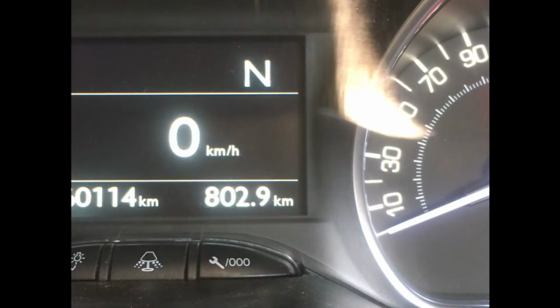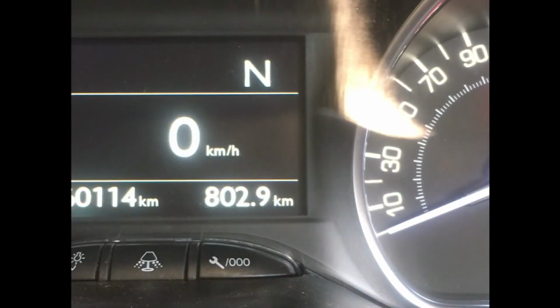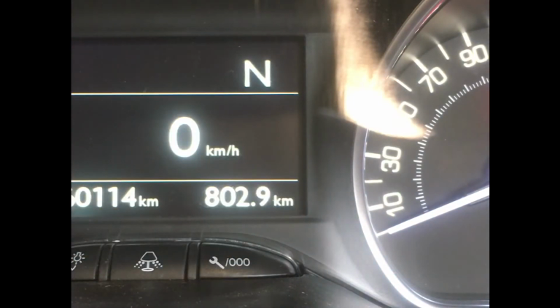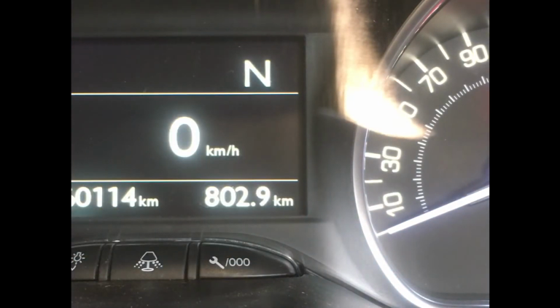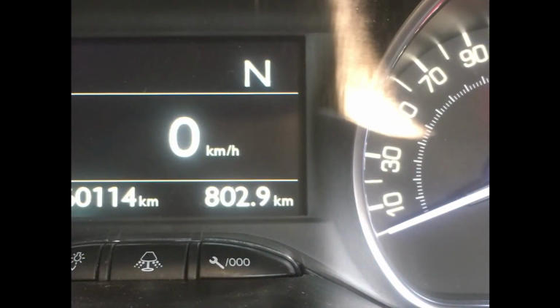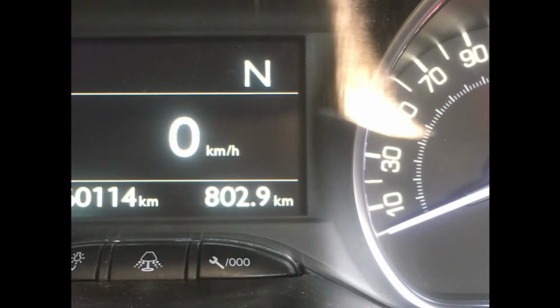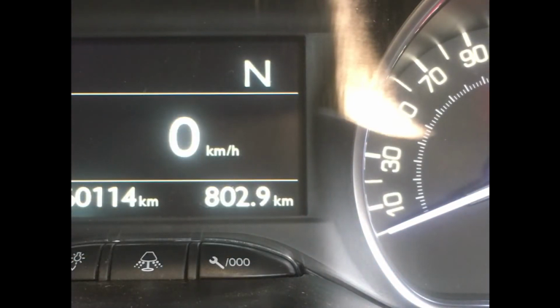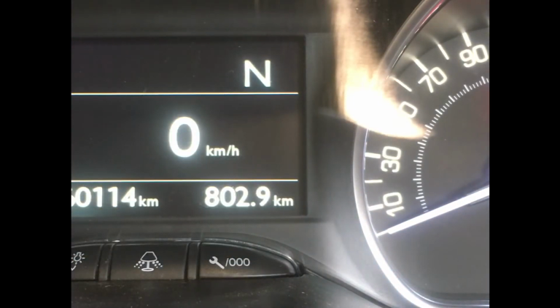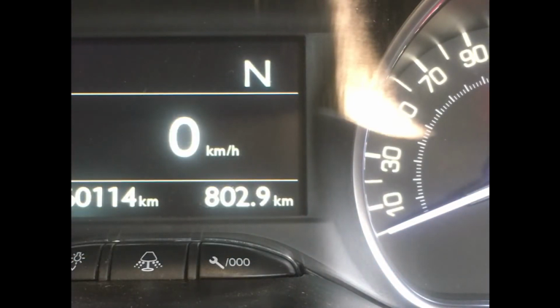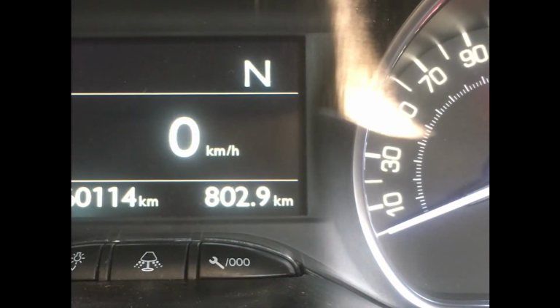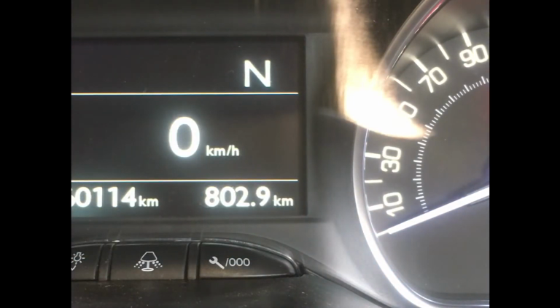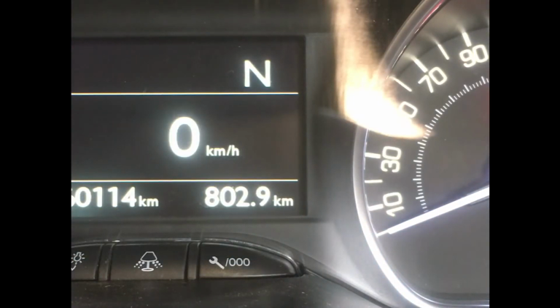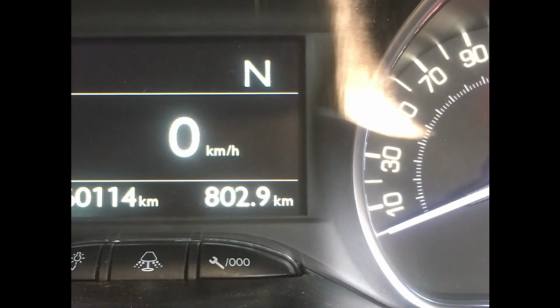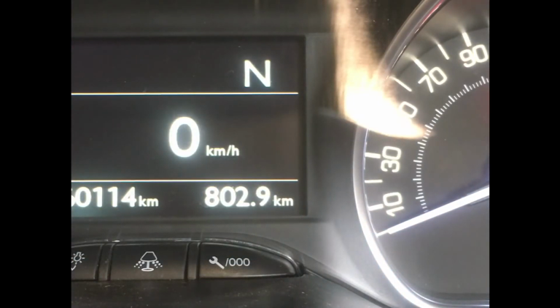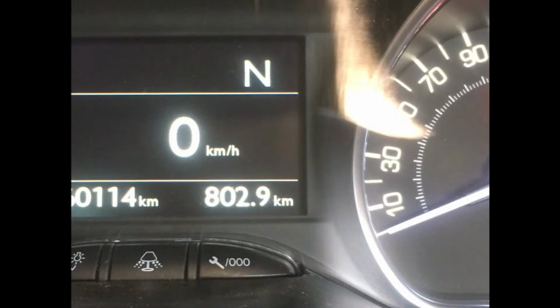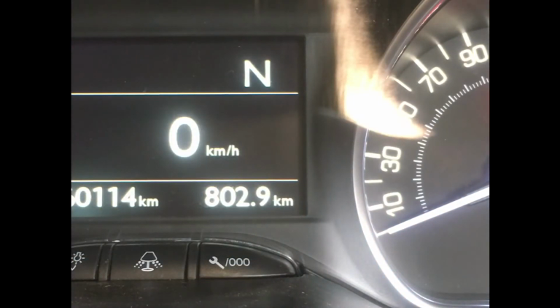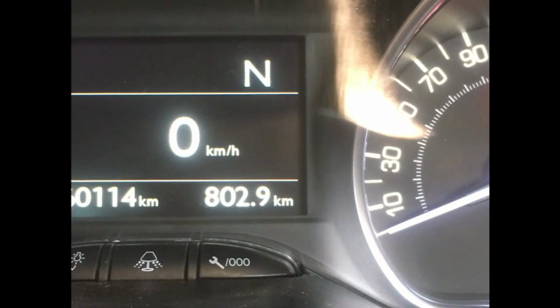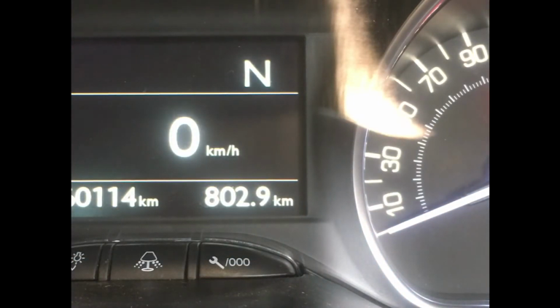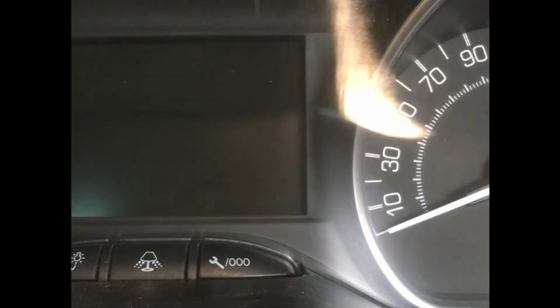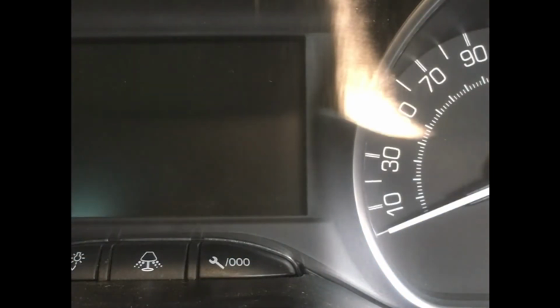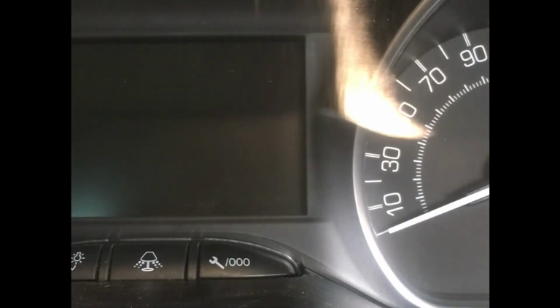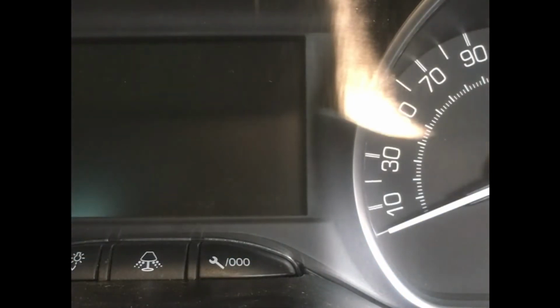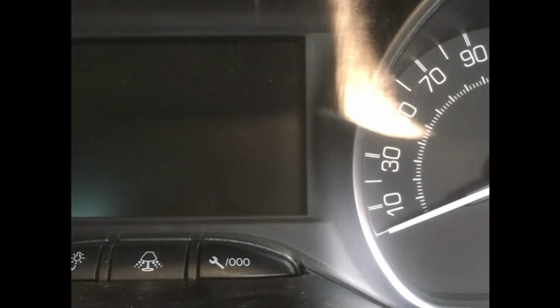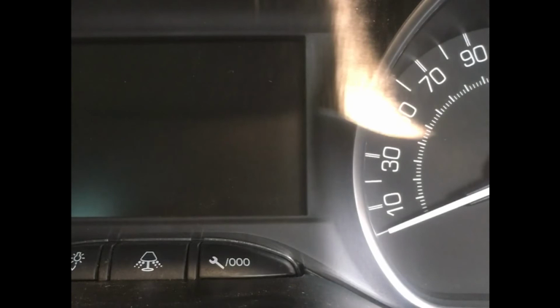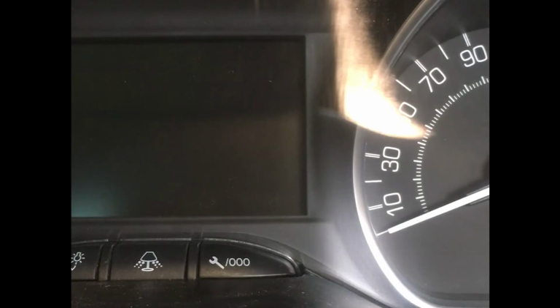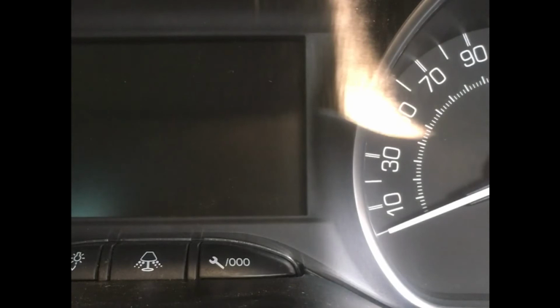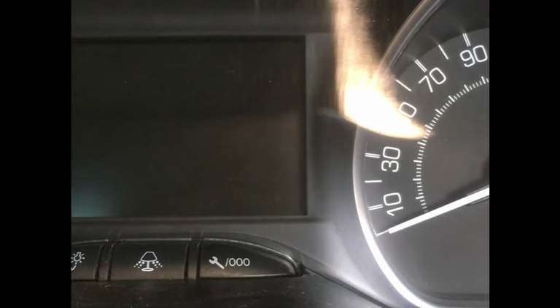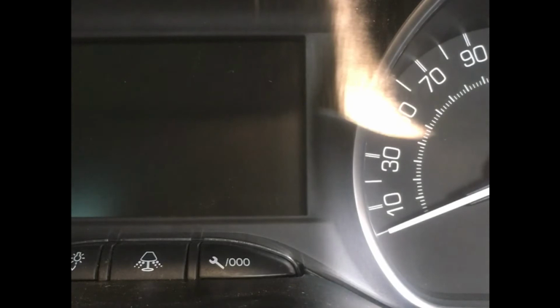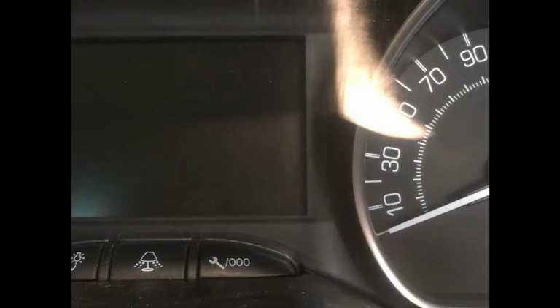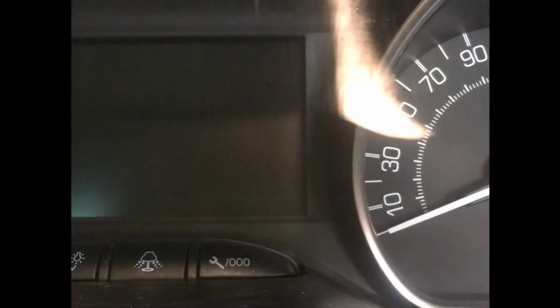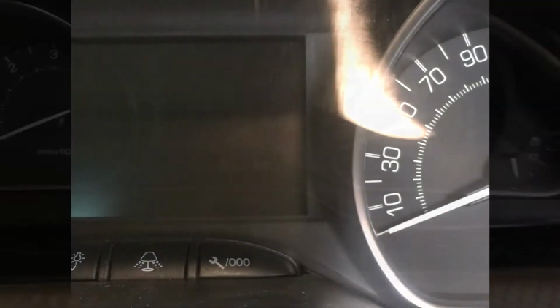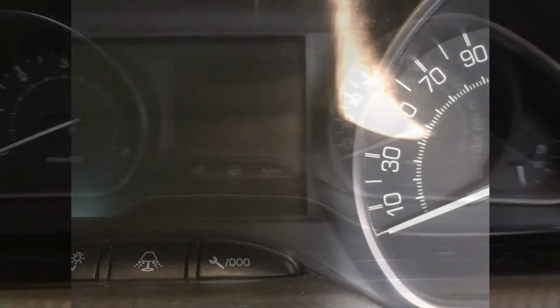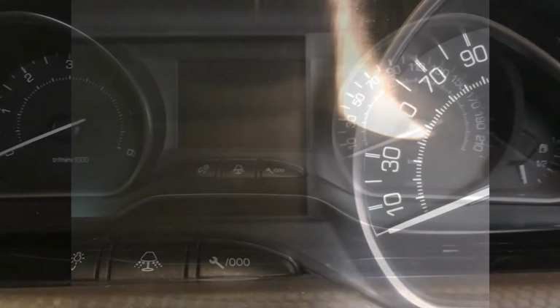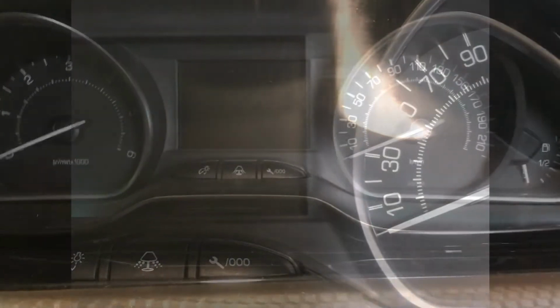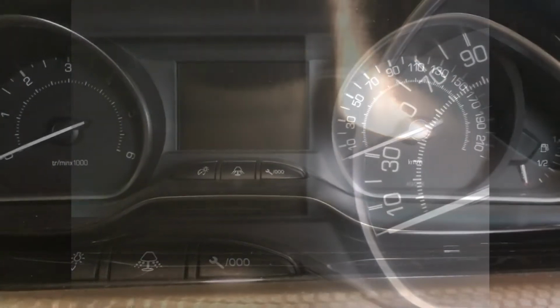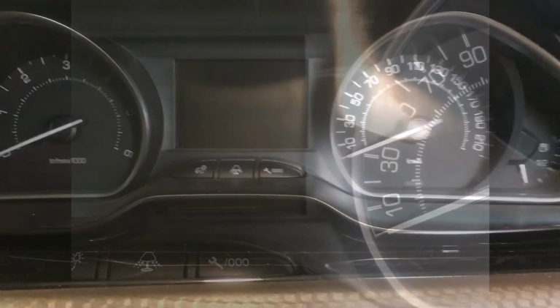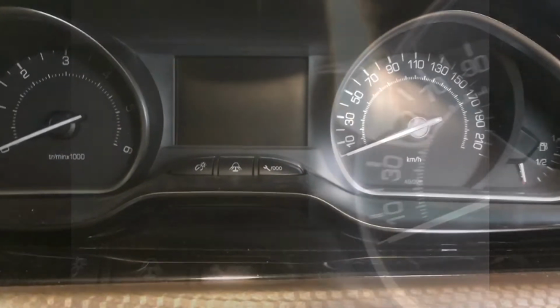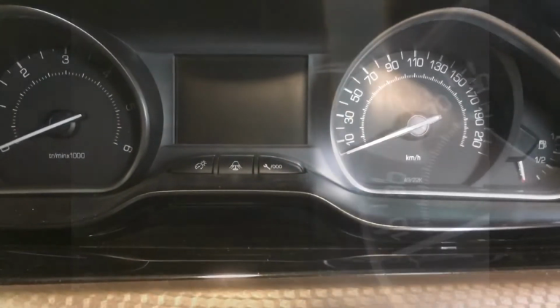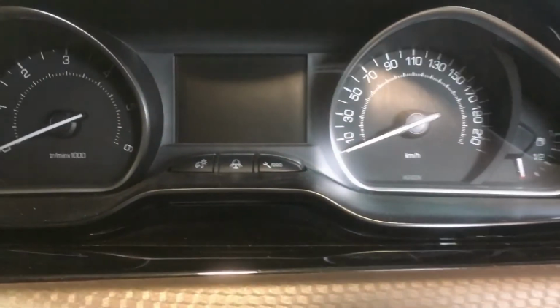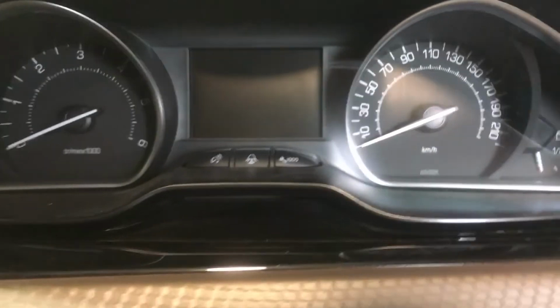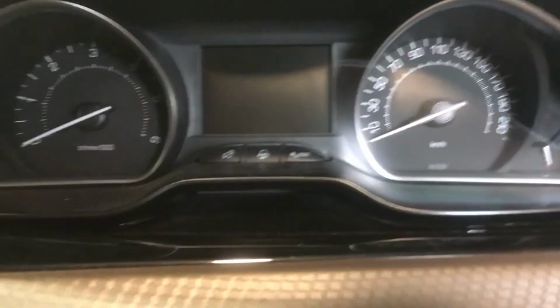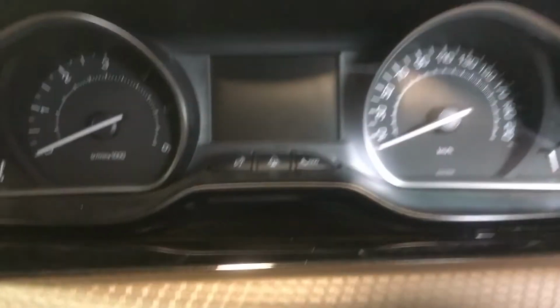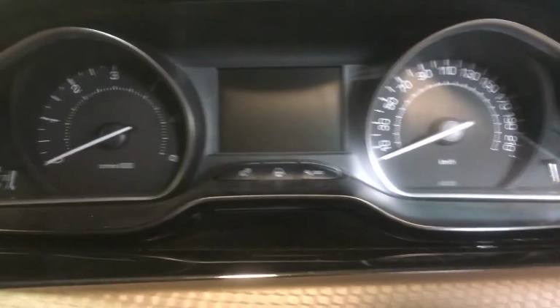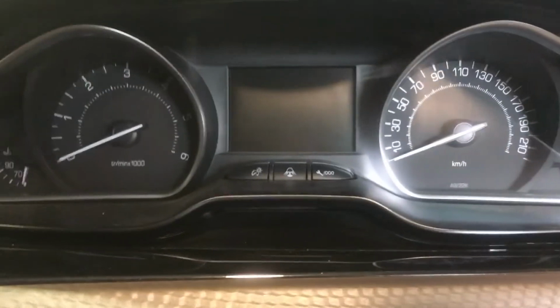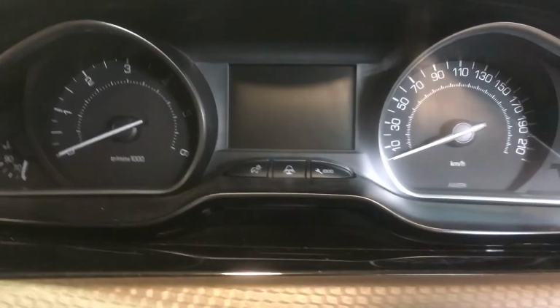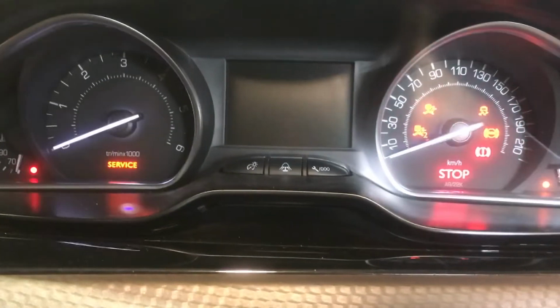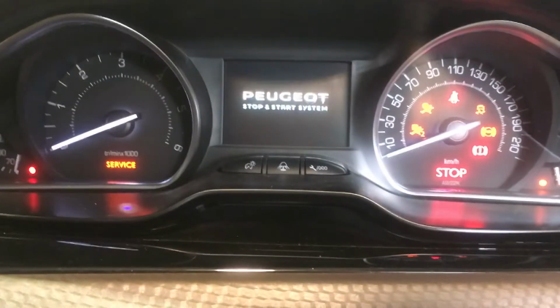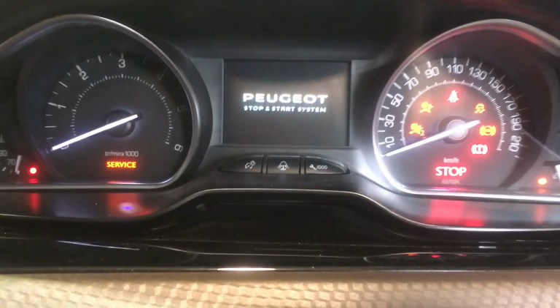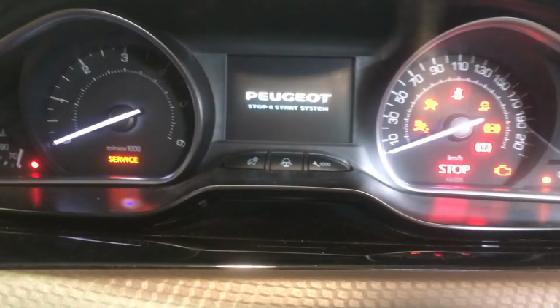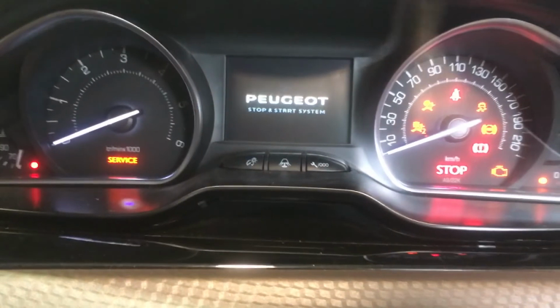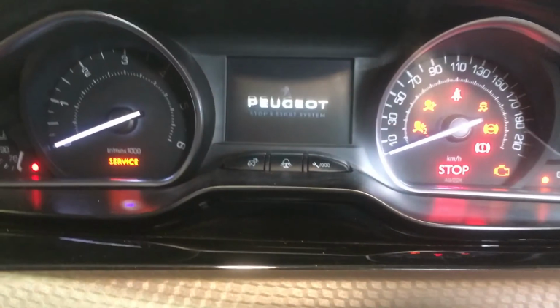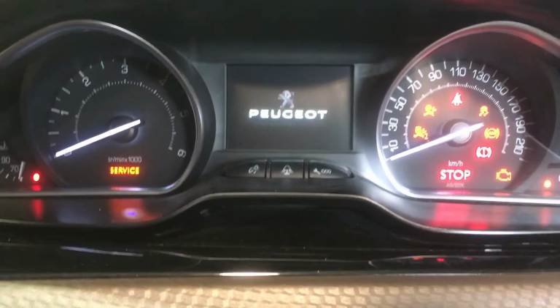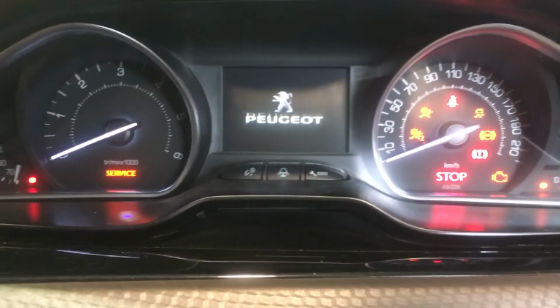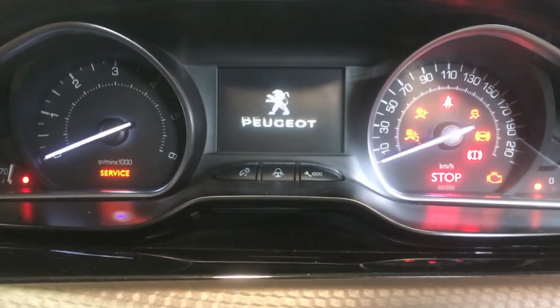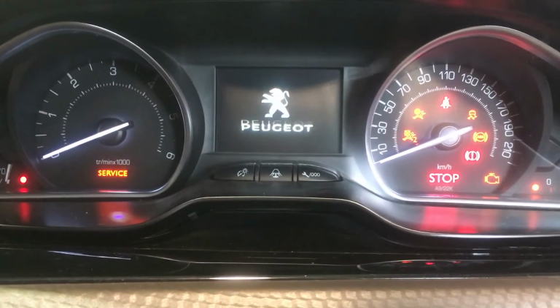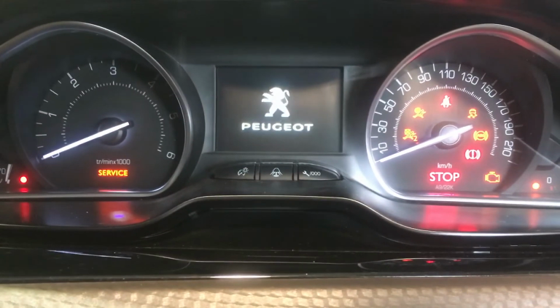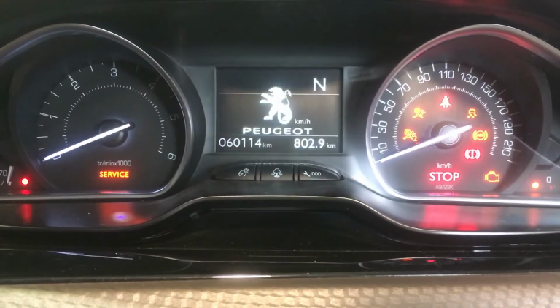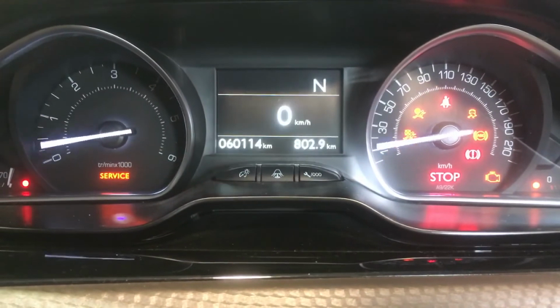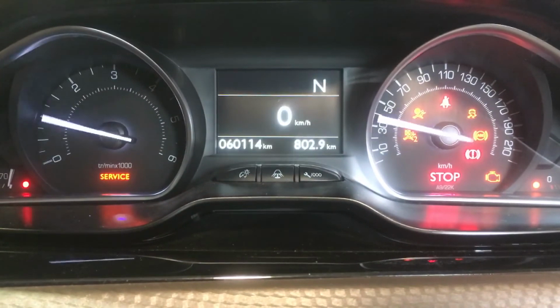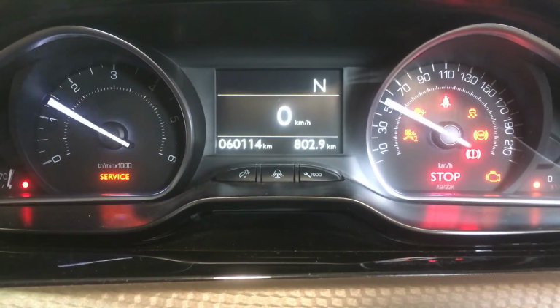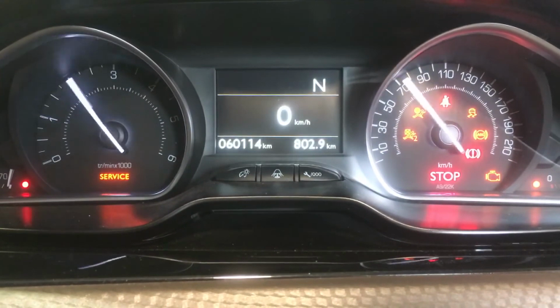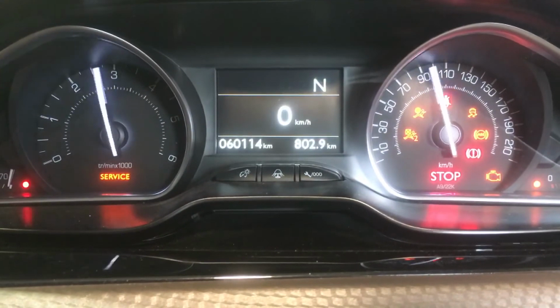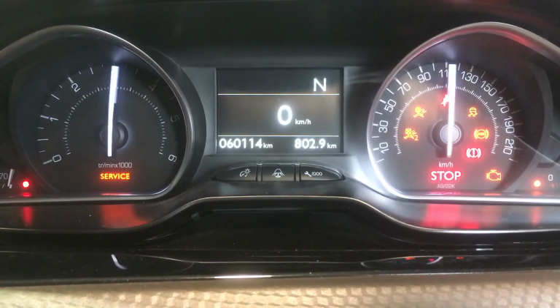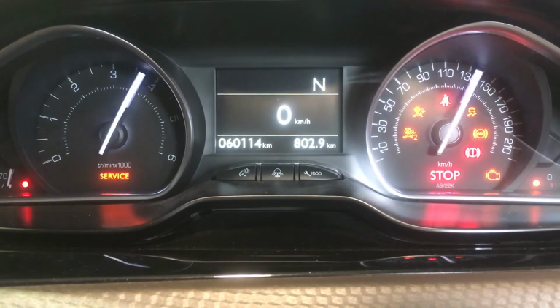And then we can turn our key off. Then we will restart the car and you will see that indicator disappear.